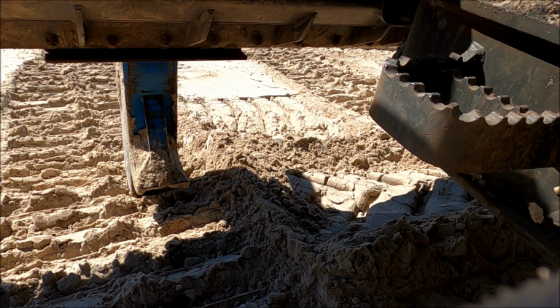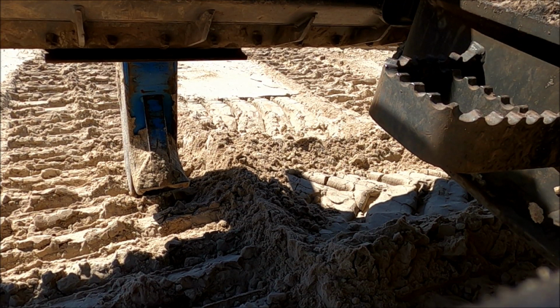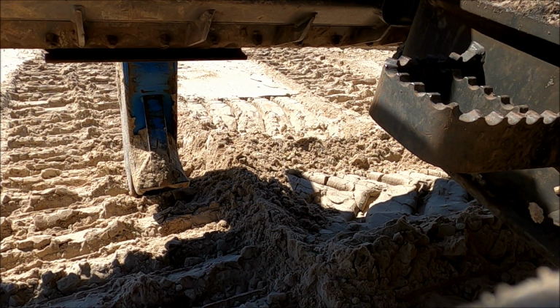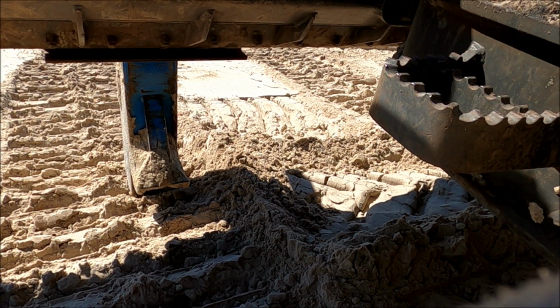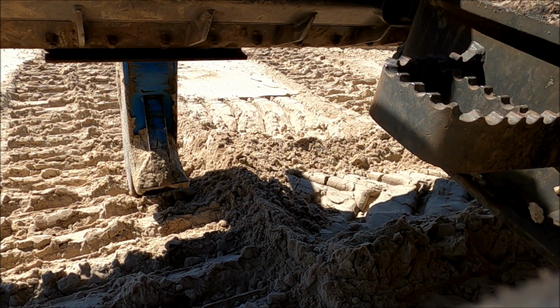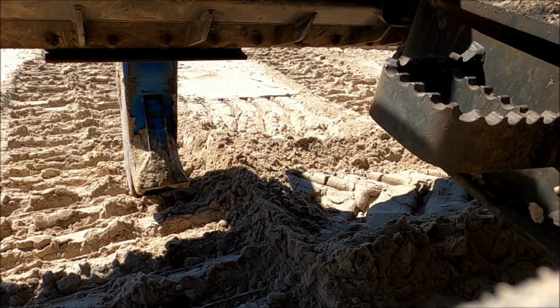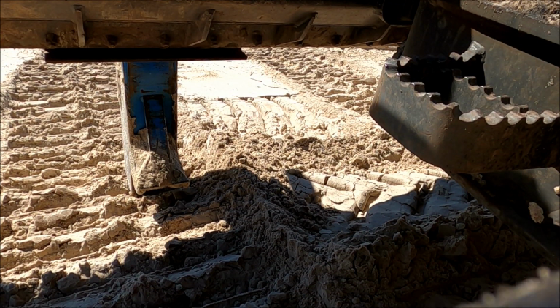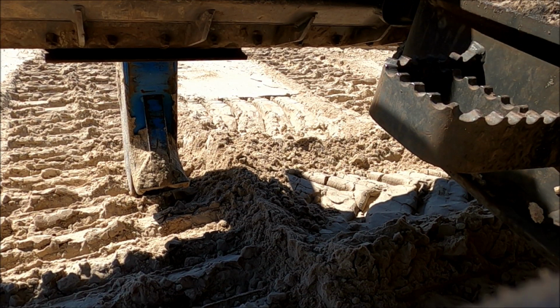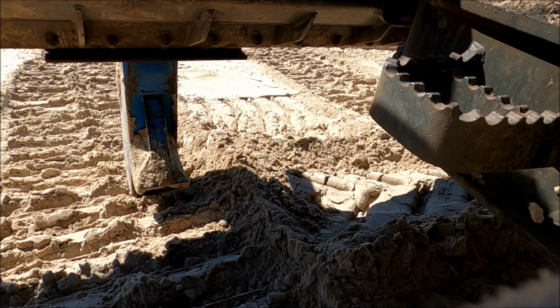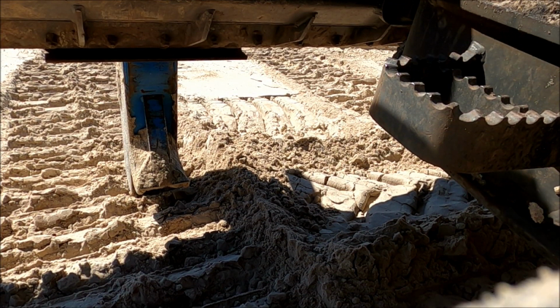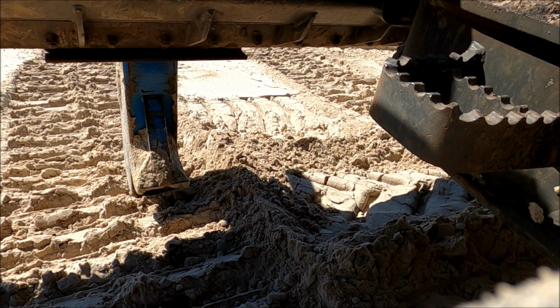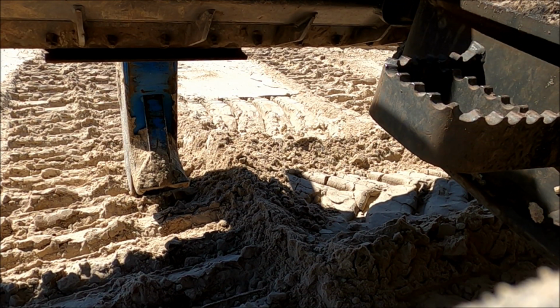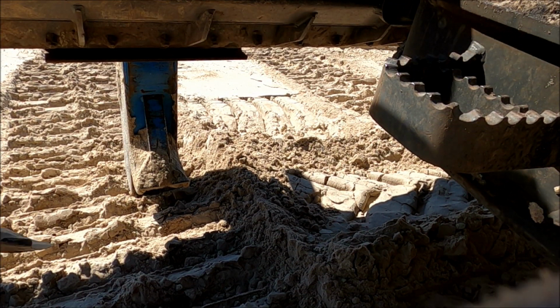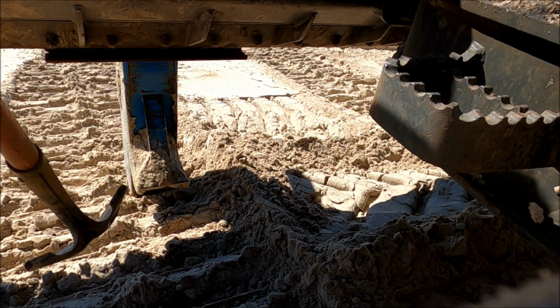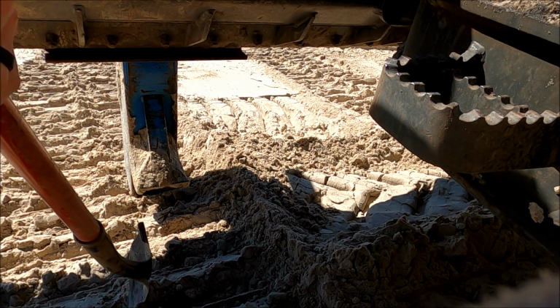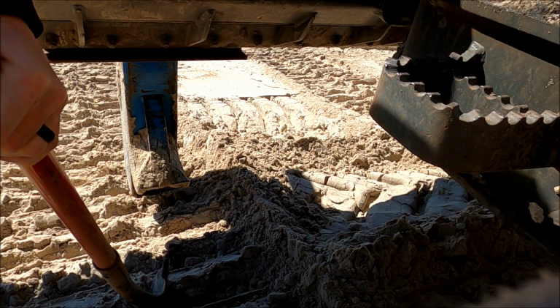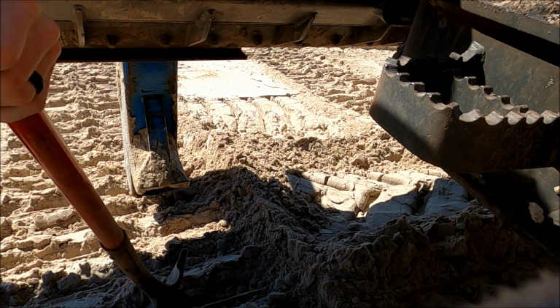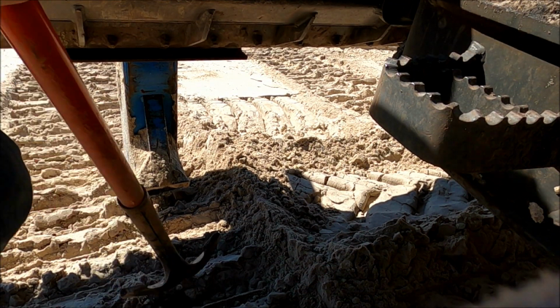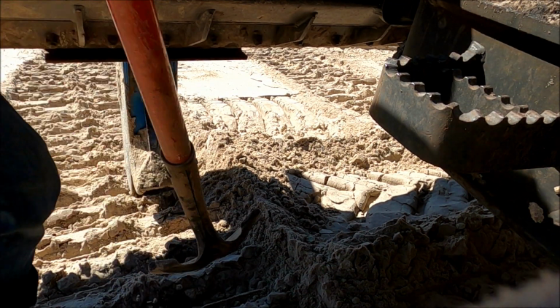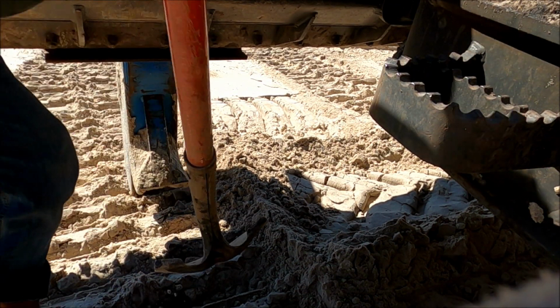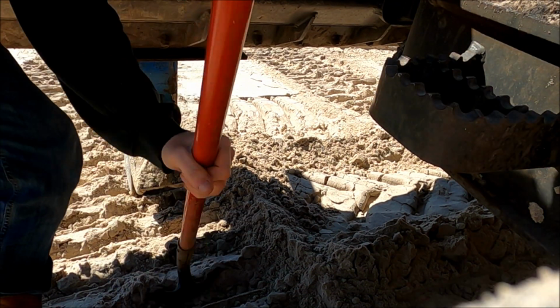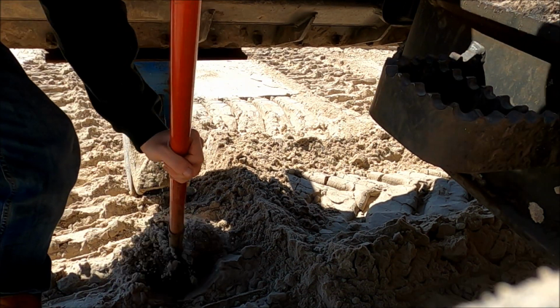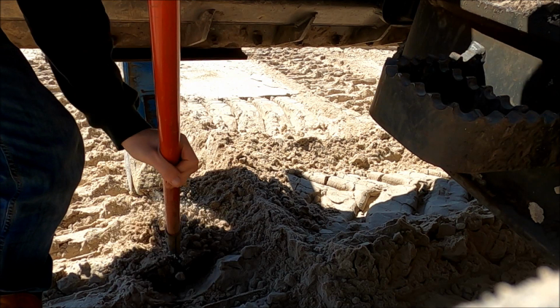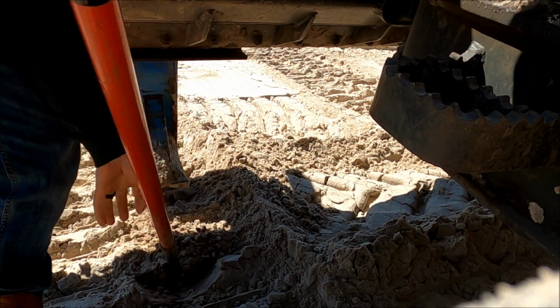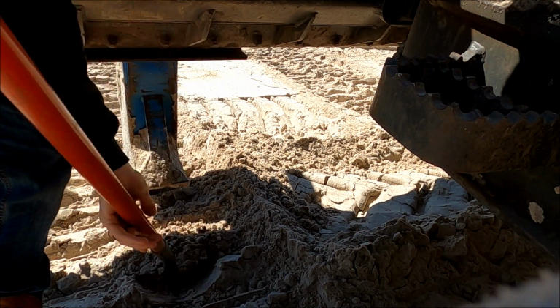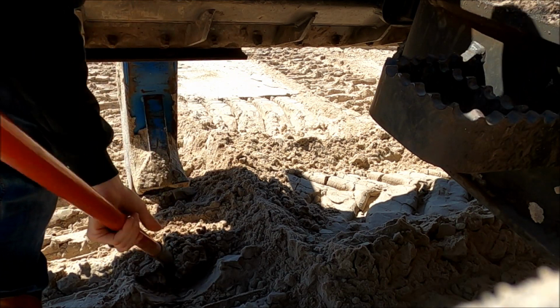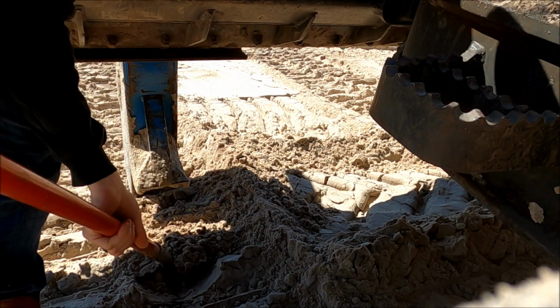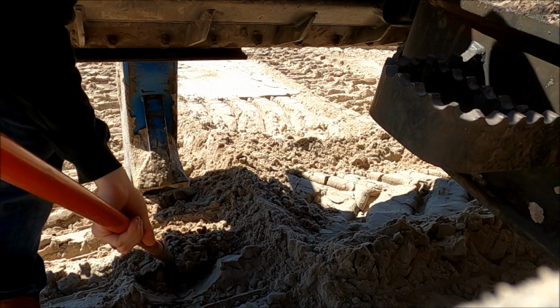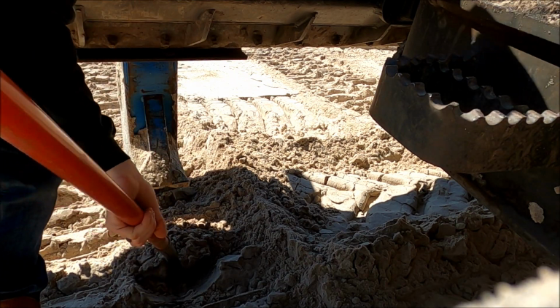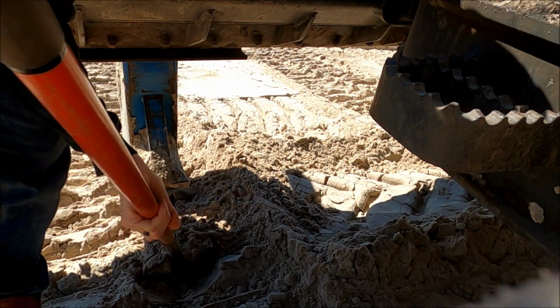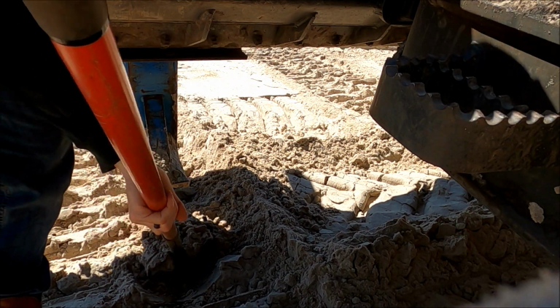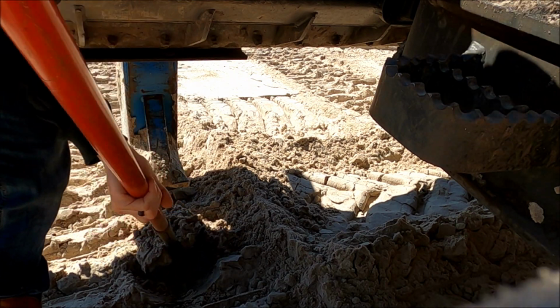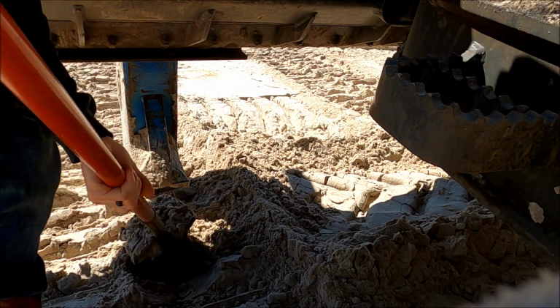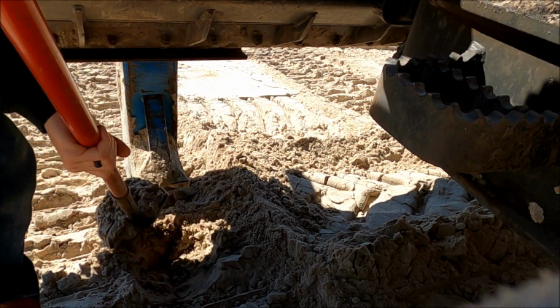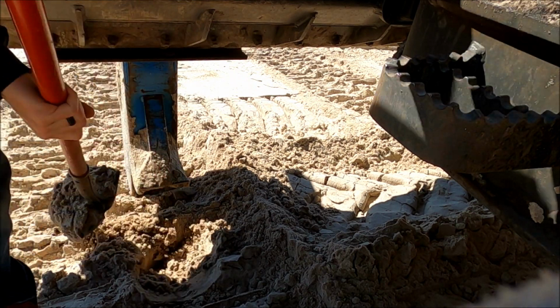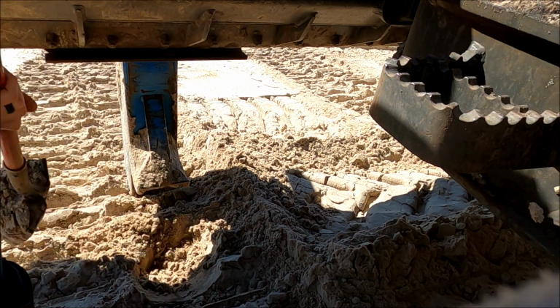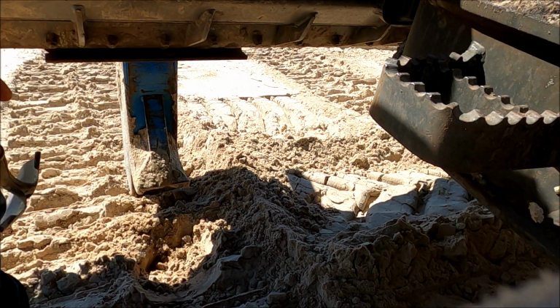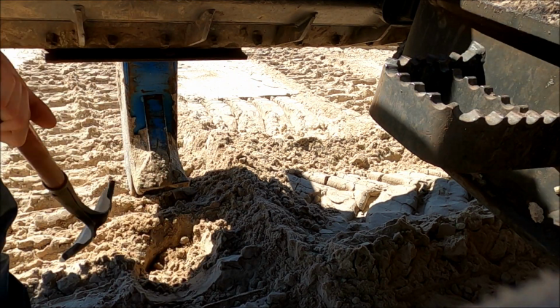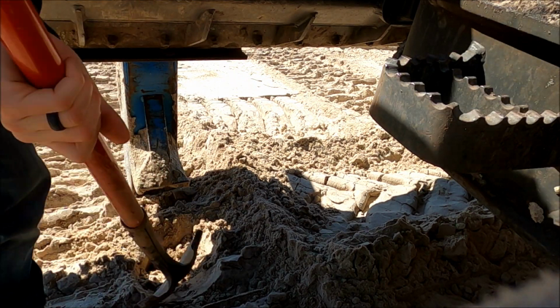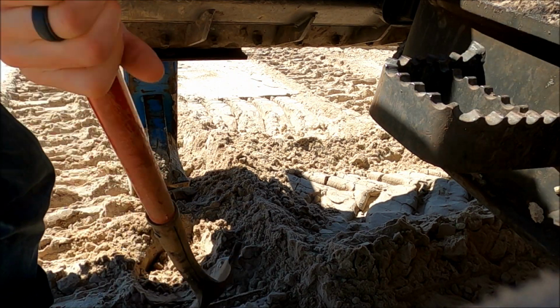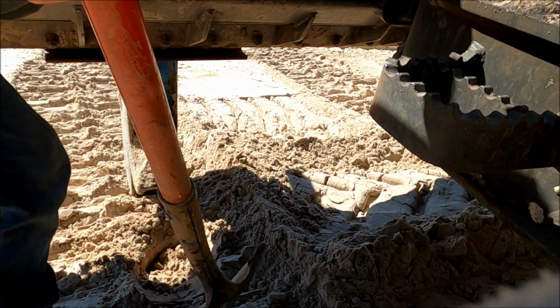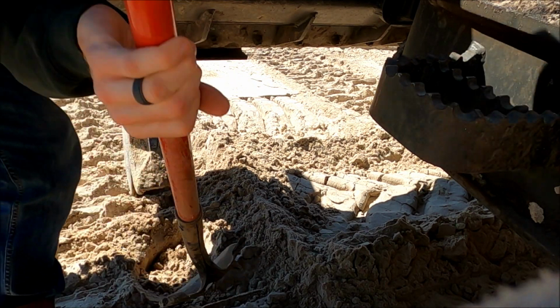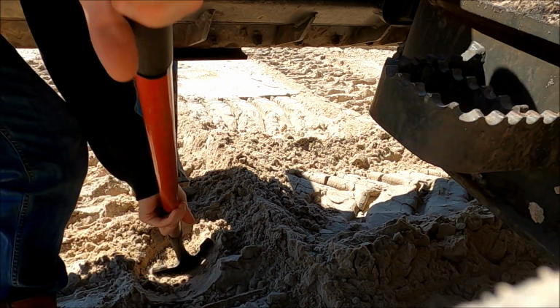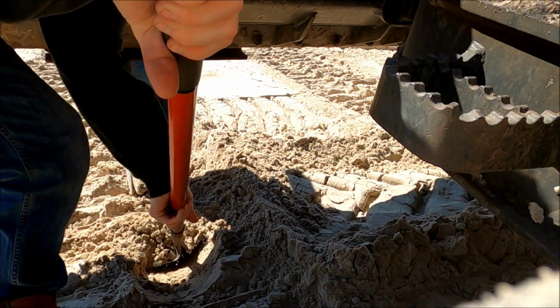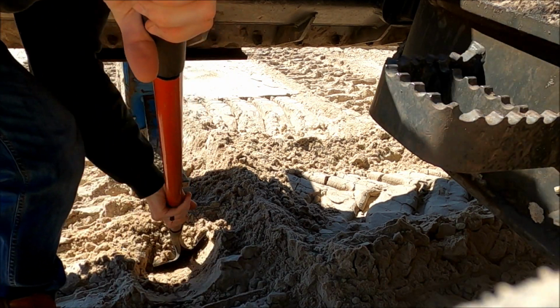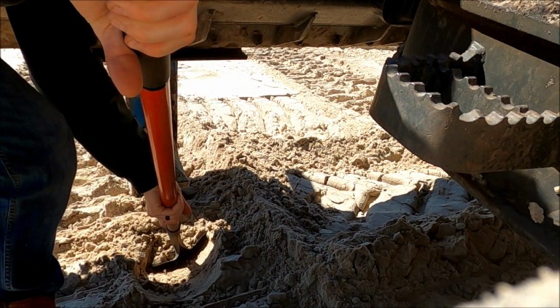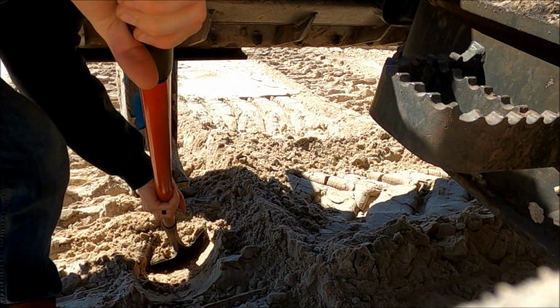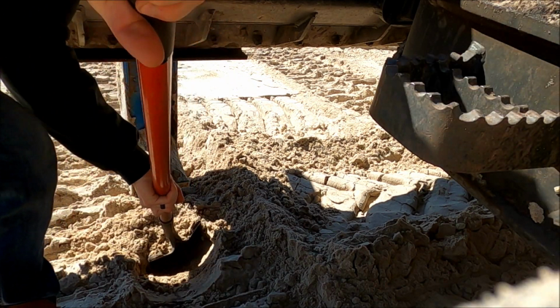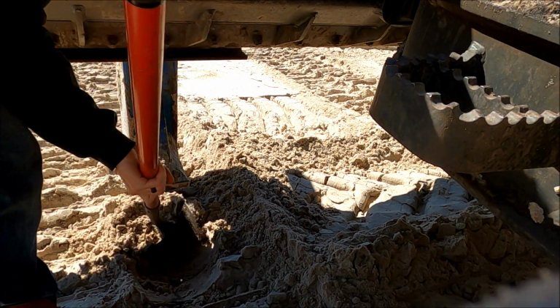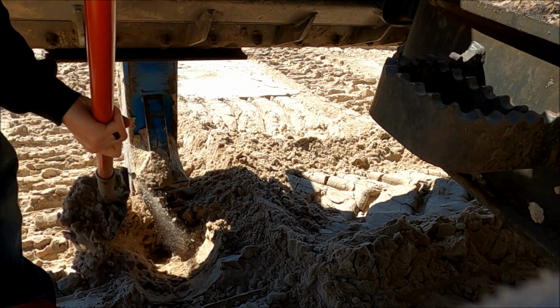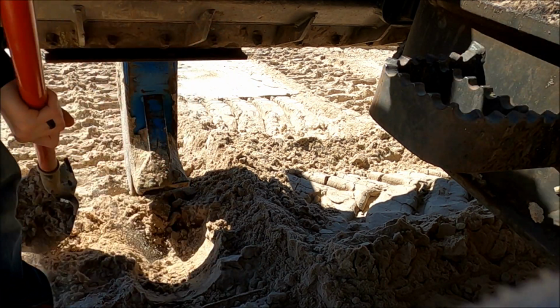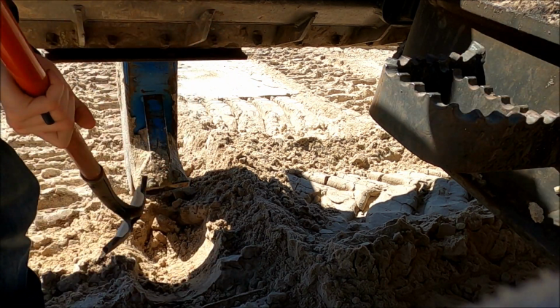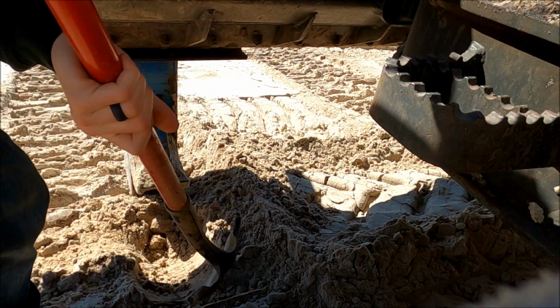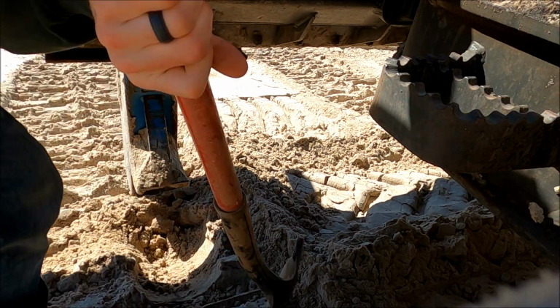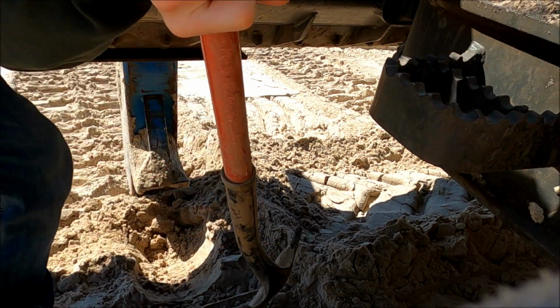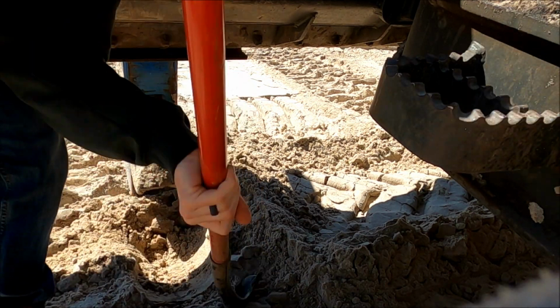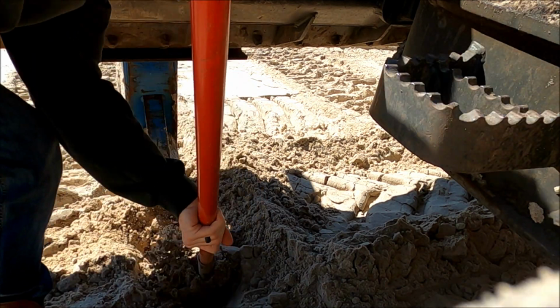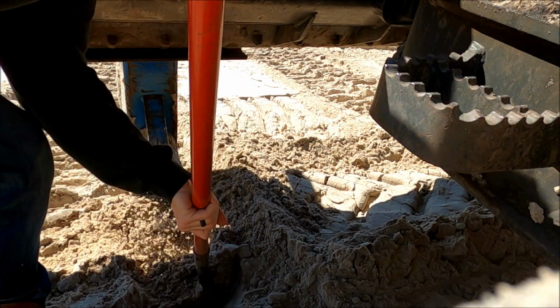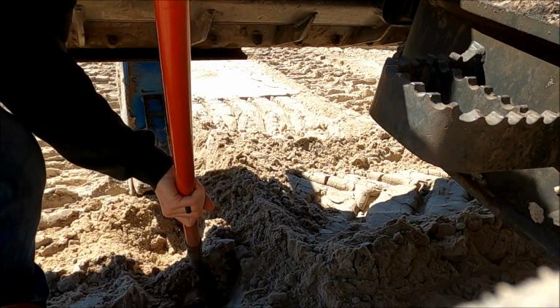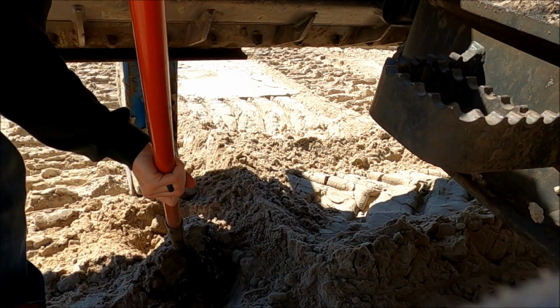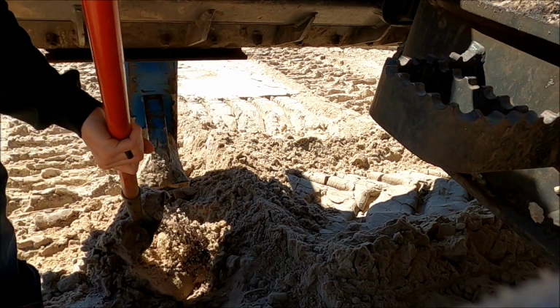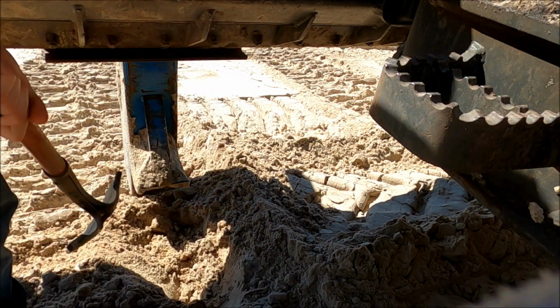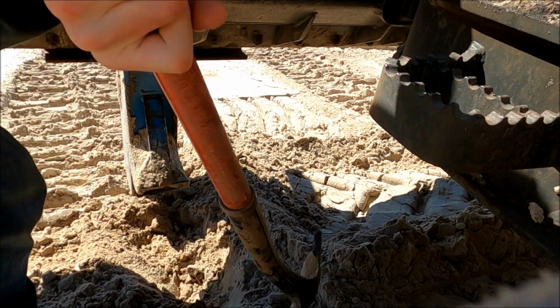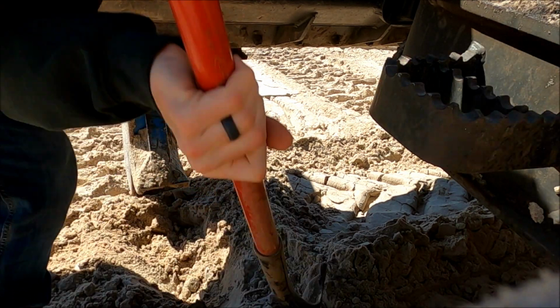This is the pre-hole that we have to dig to get the drain tile down into the garage.